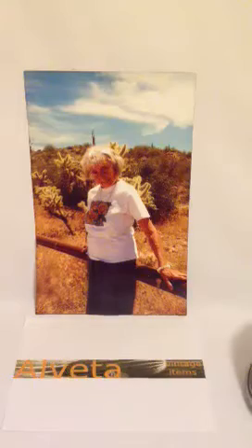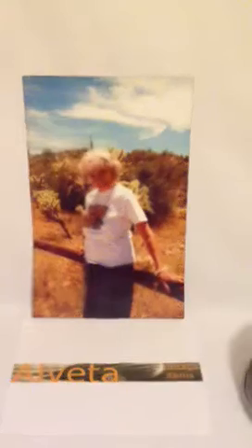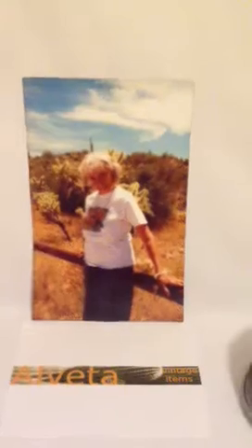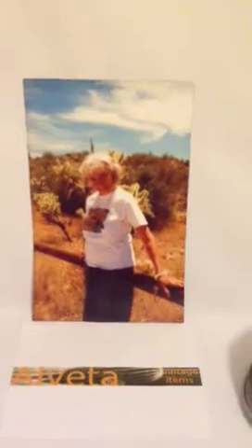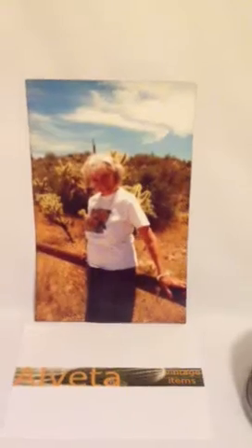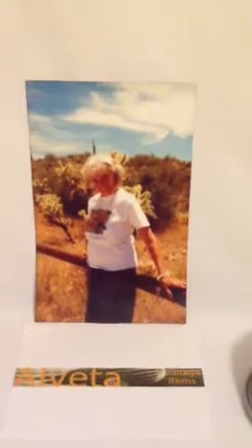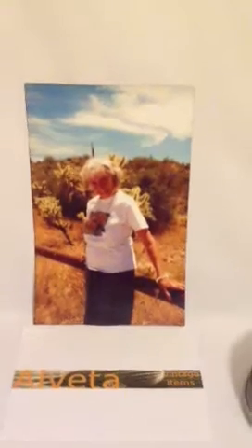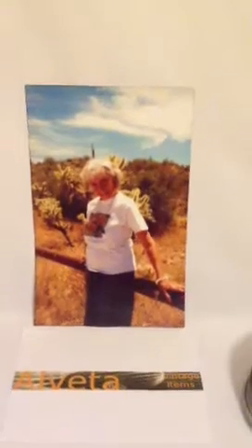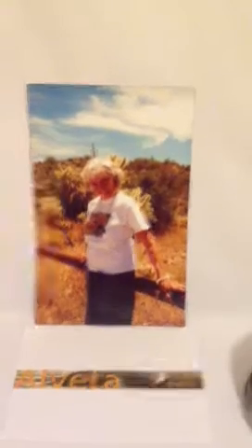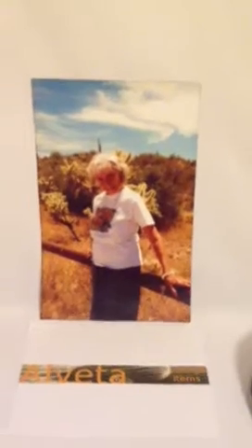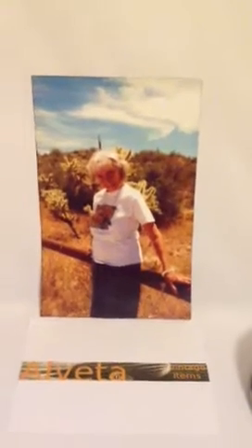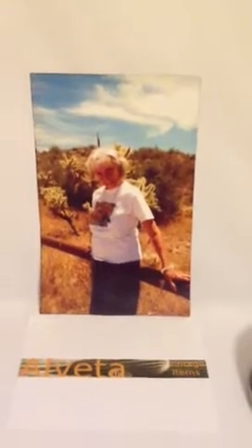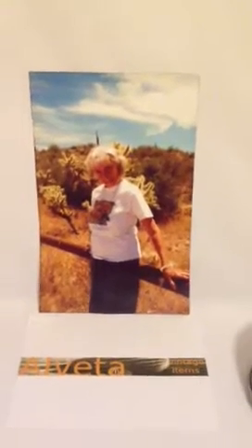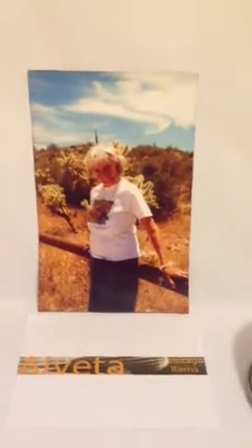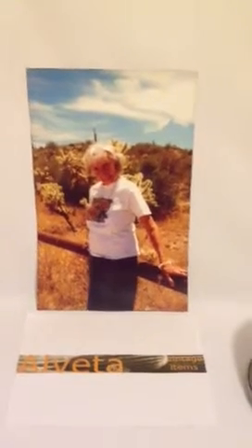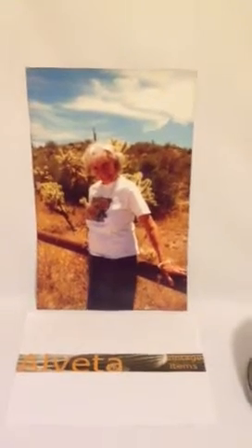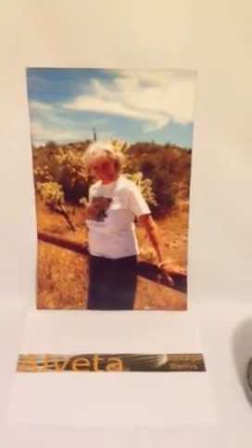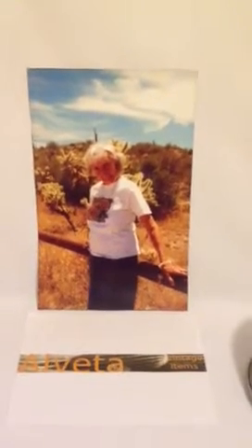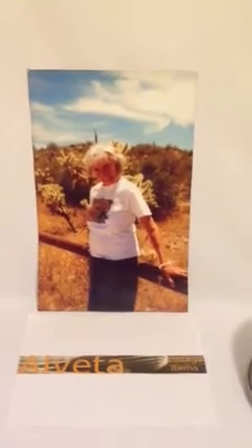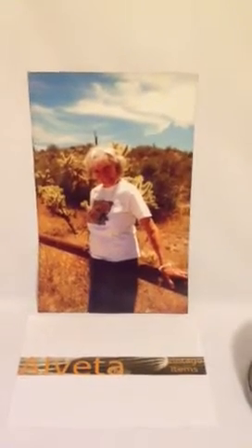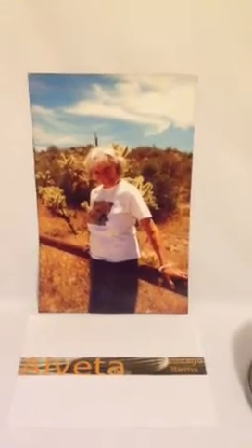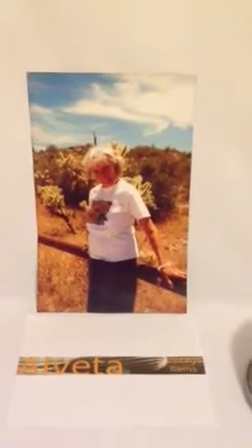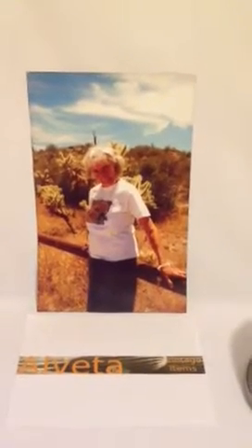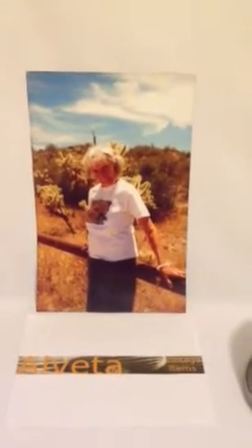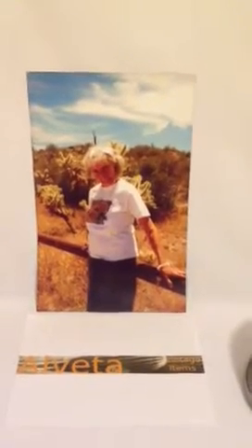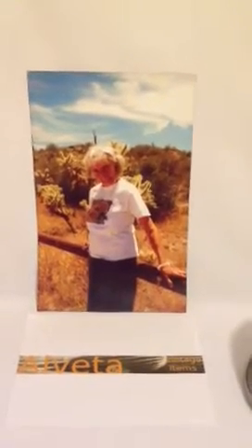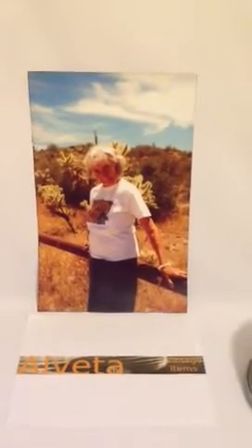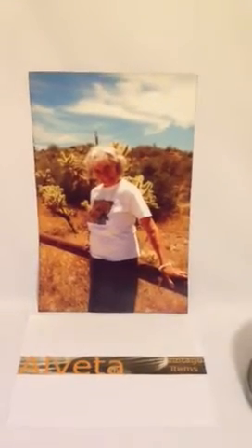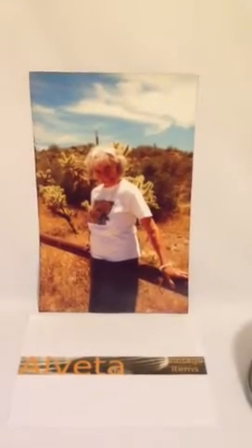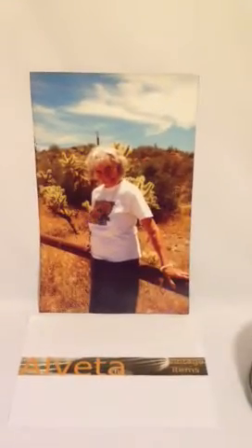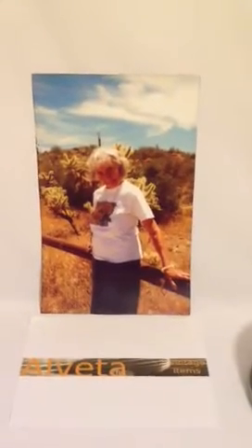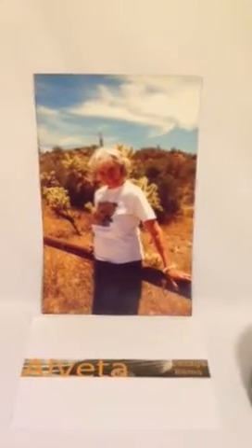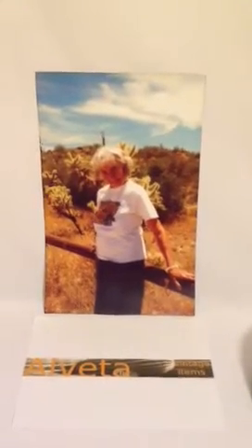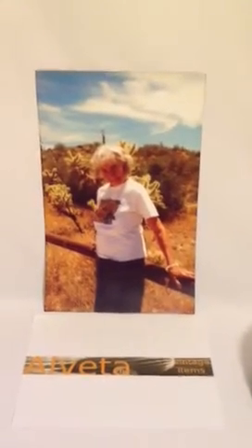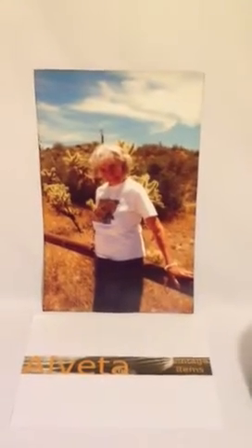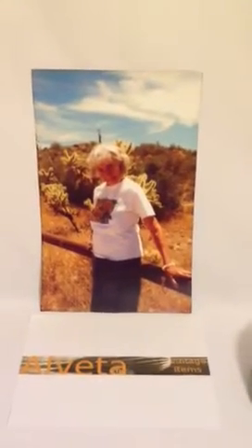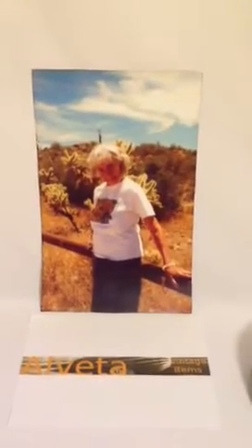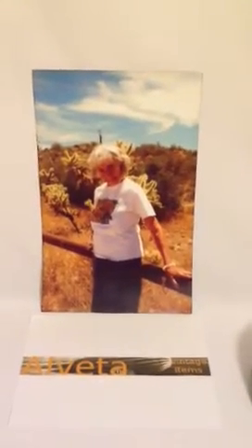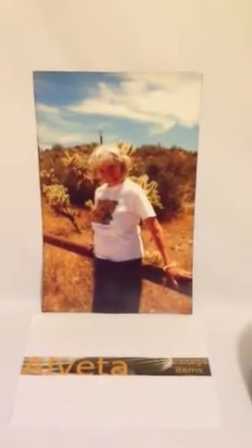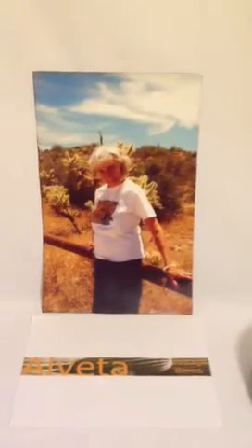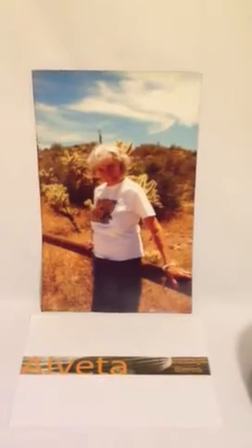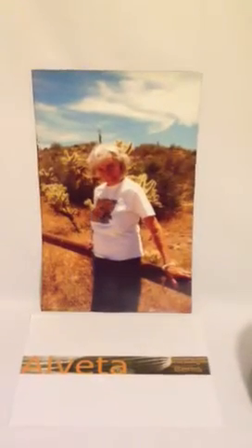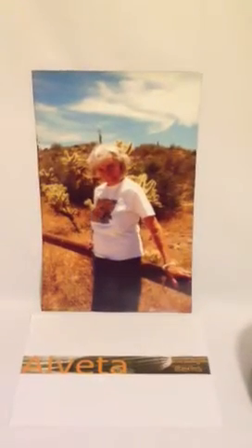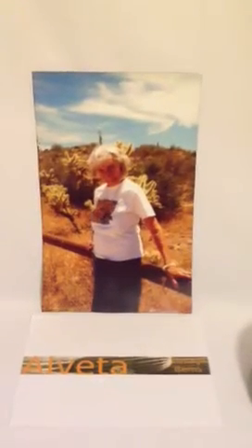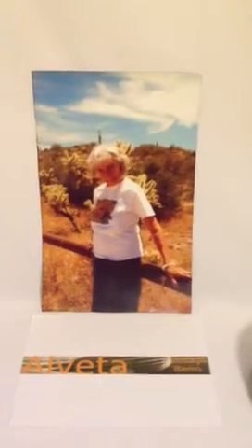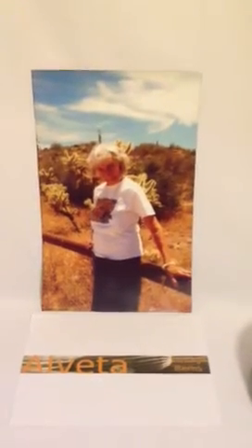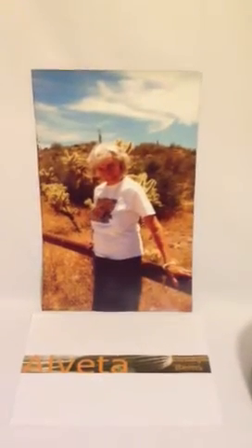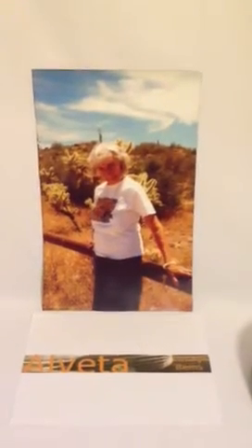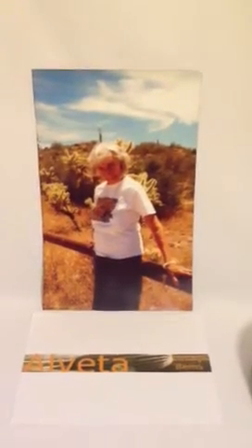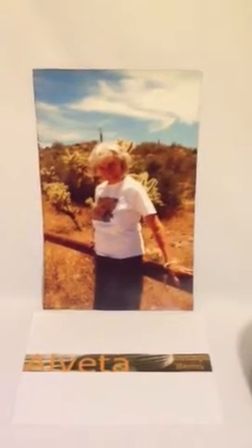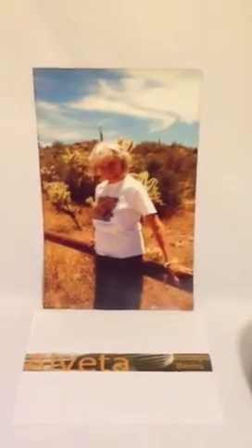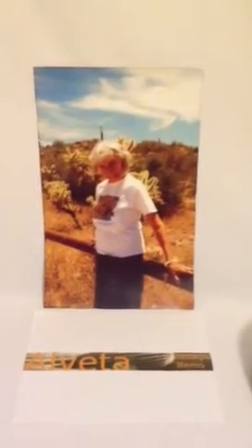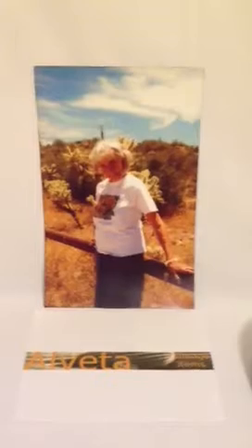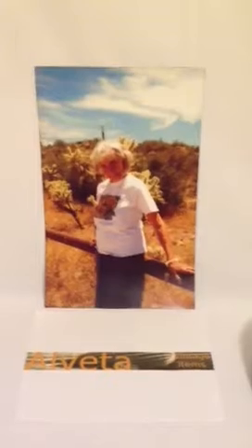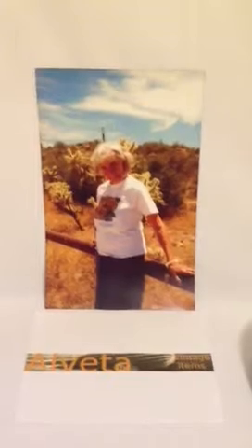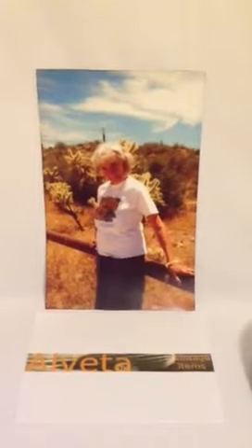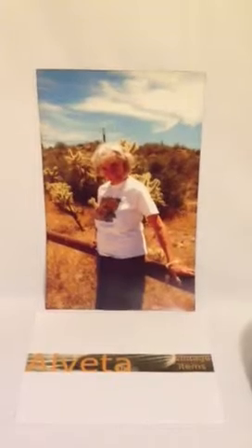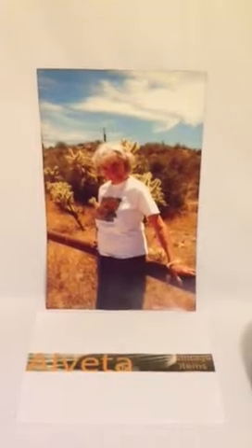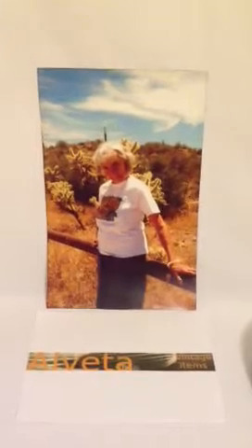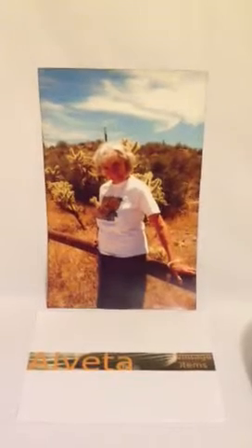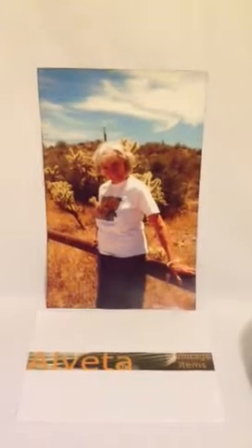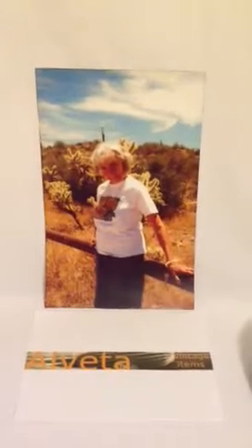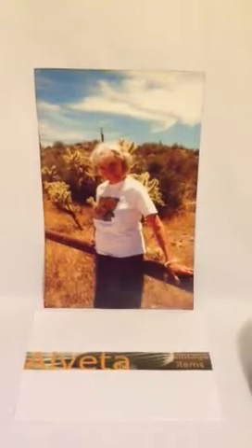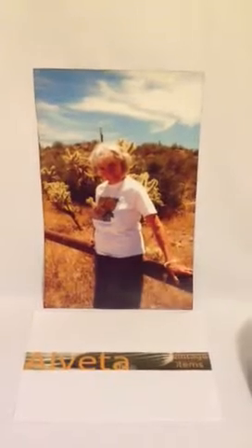Hi, this is Ruth at Alvita's Vintage Items on ITZY. This is Alvita.